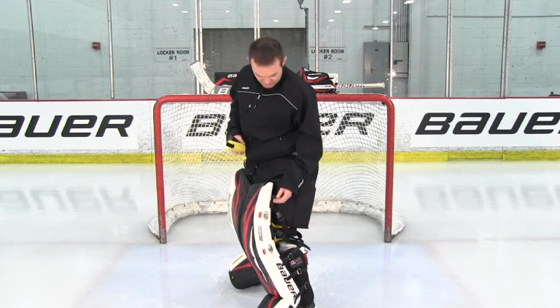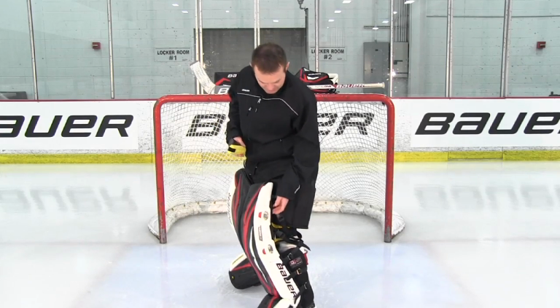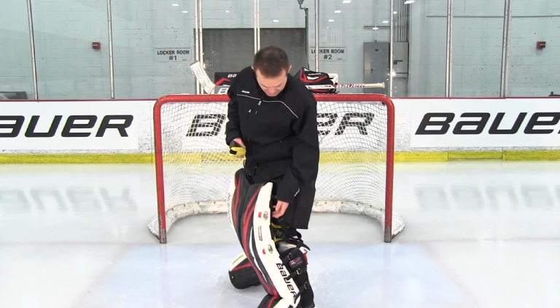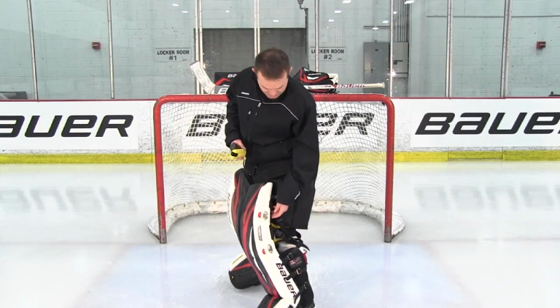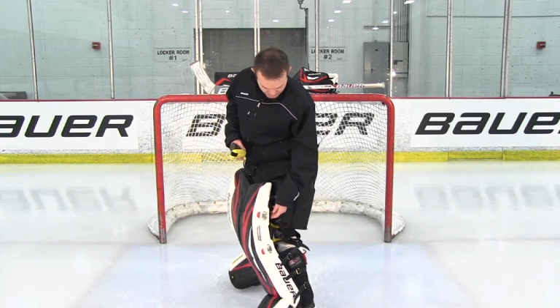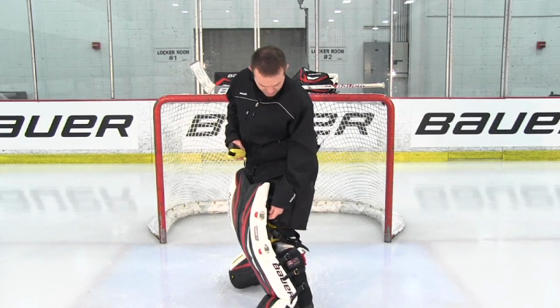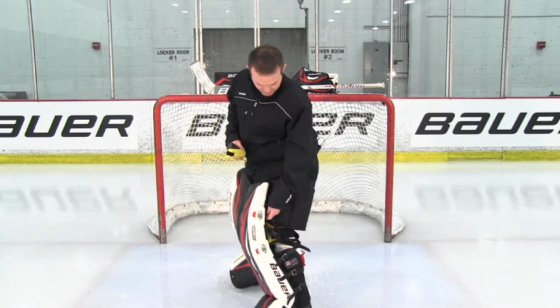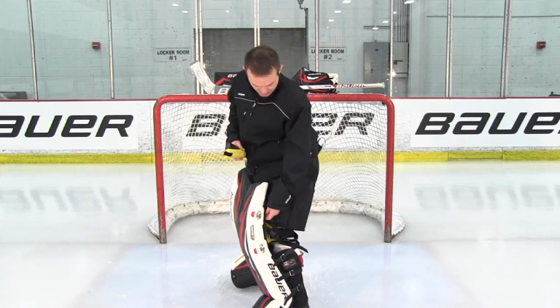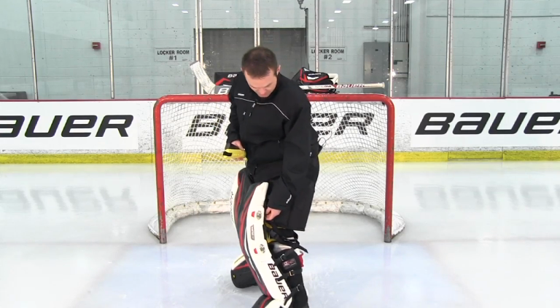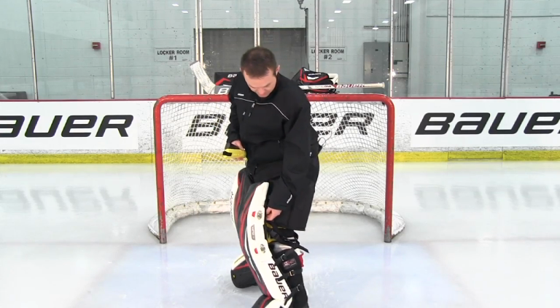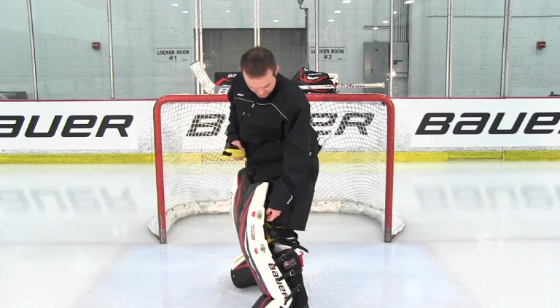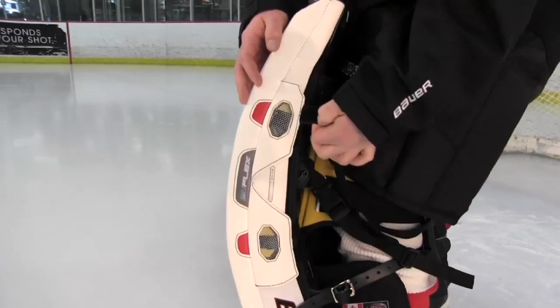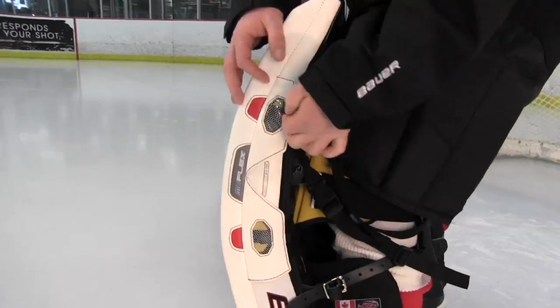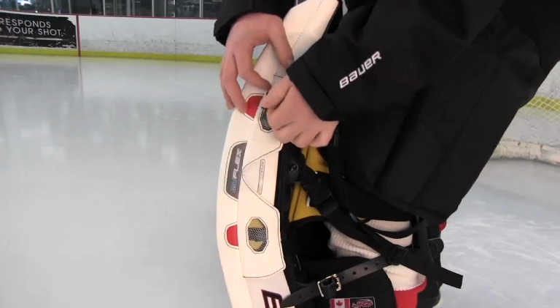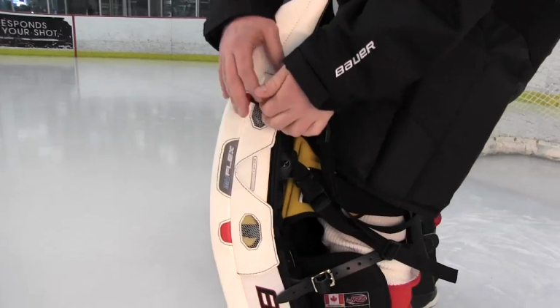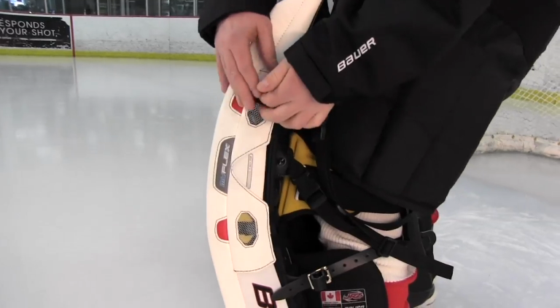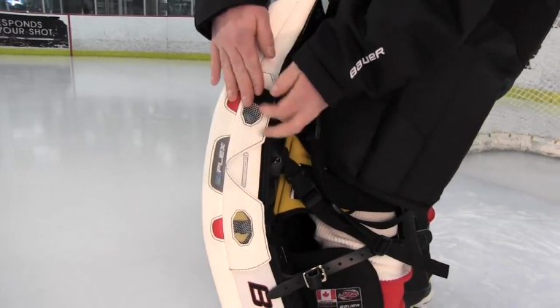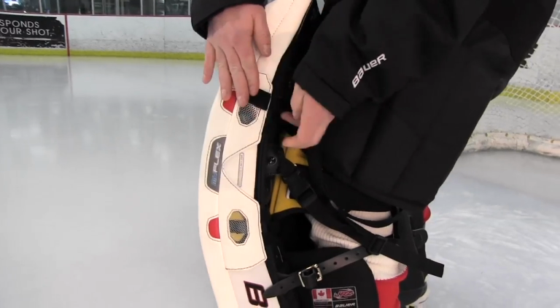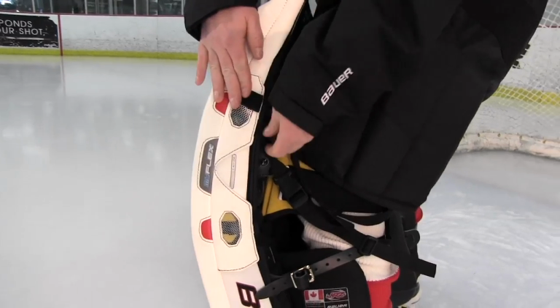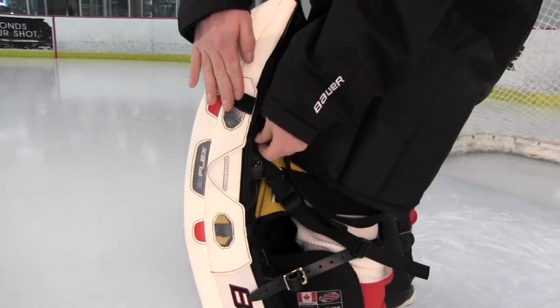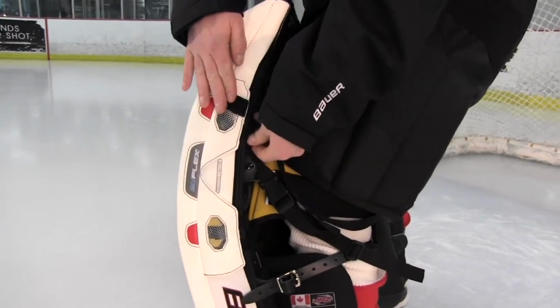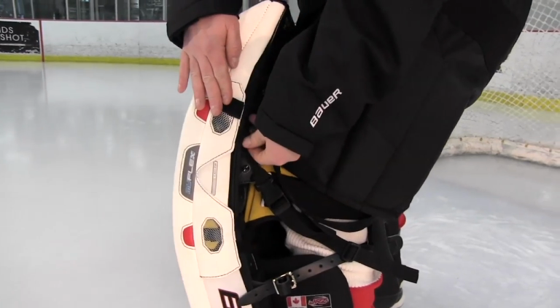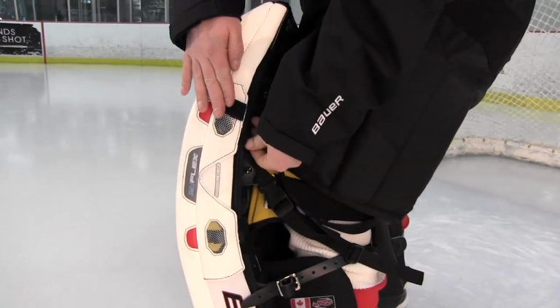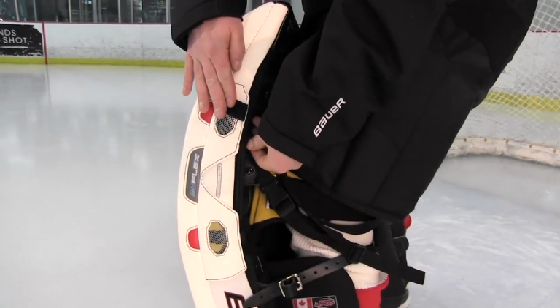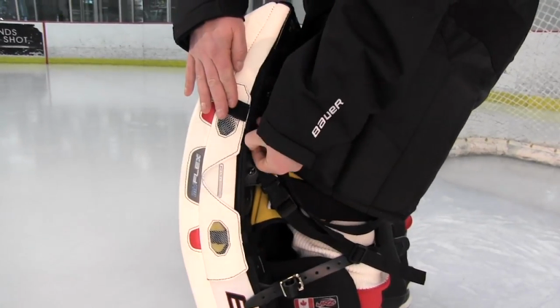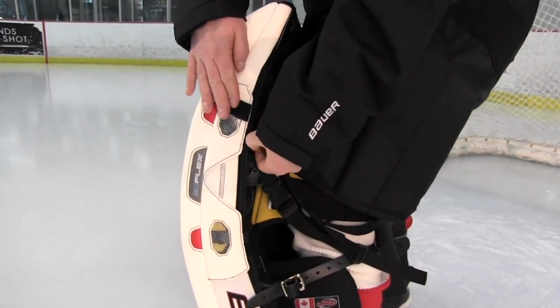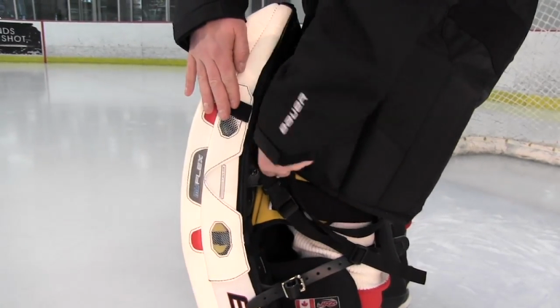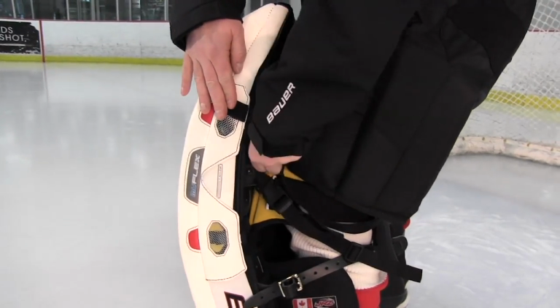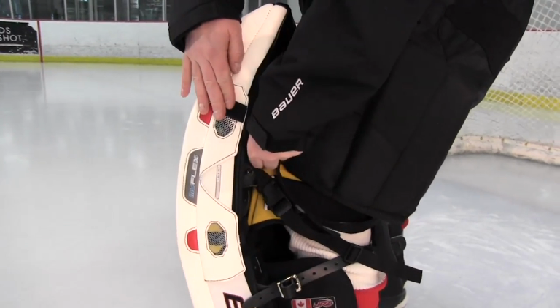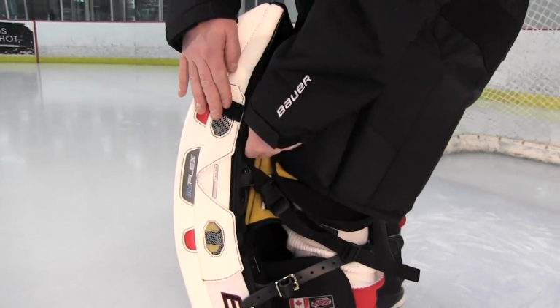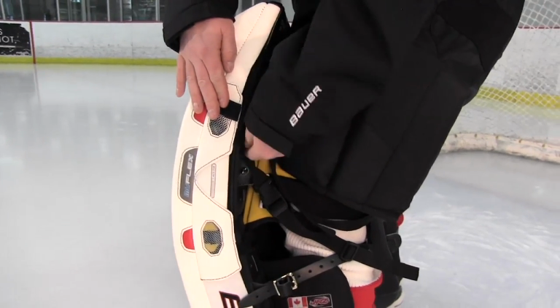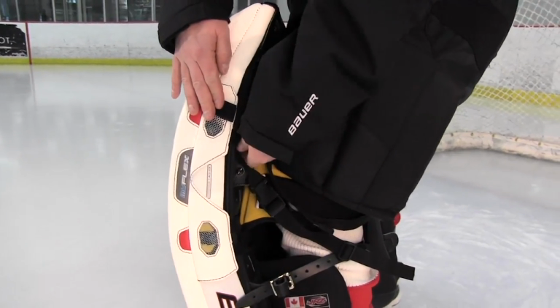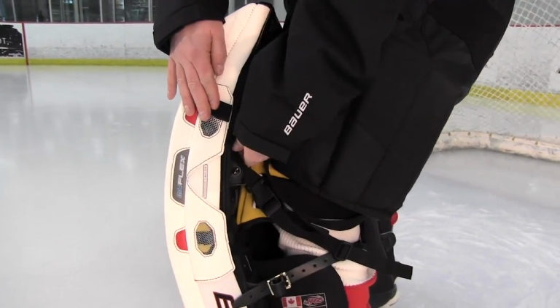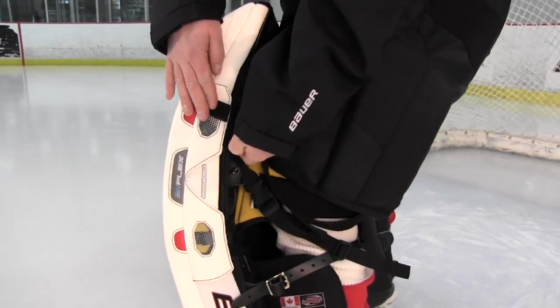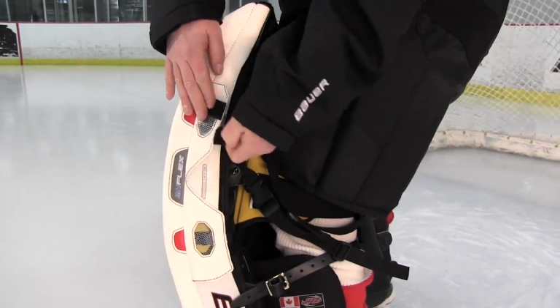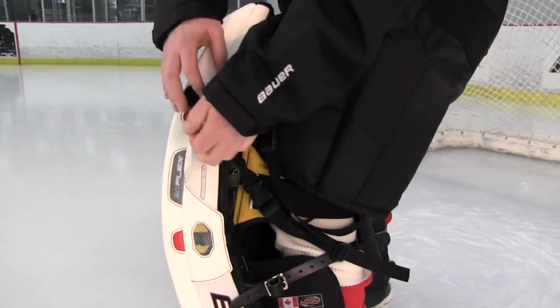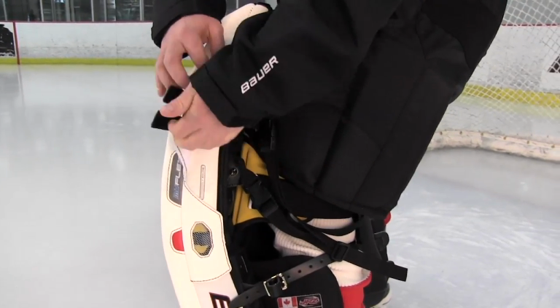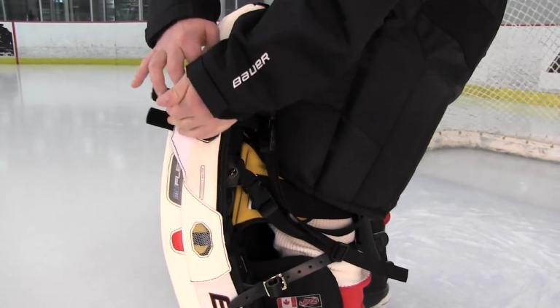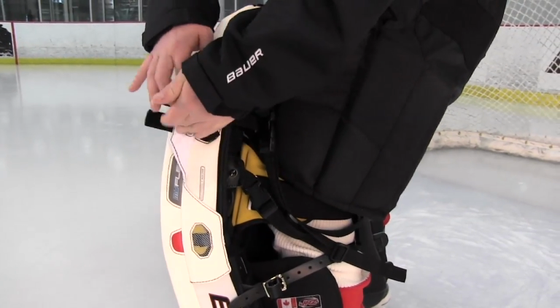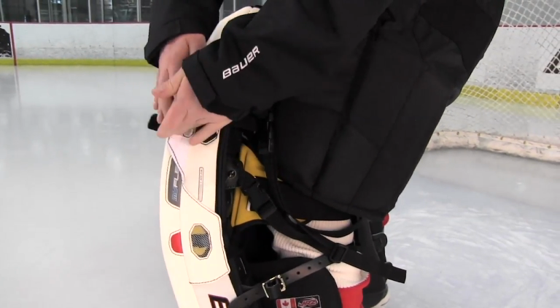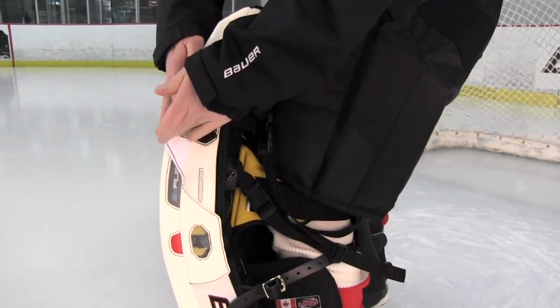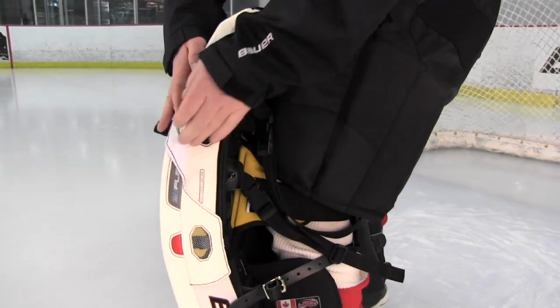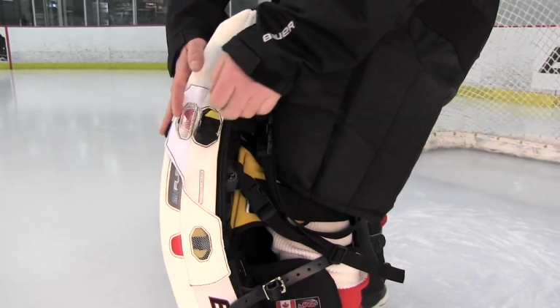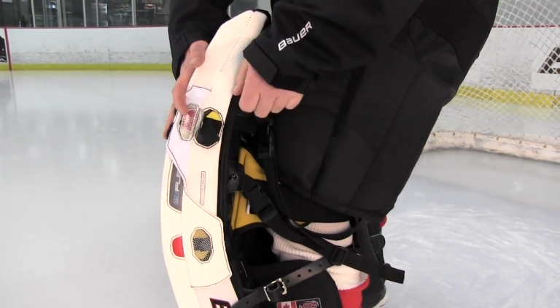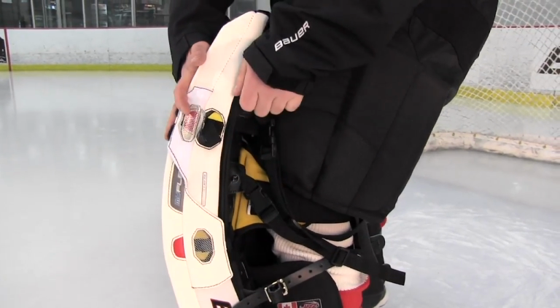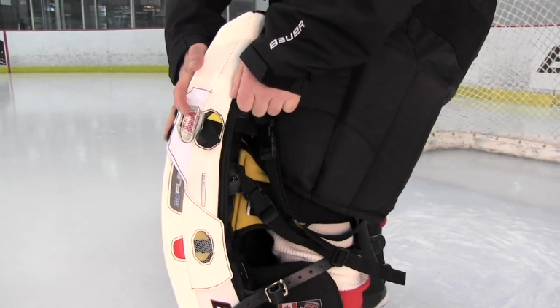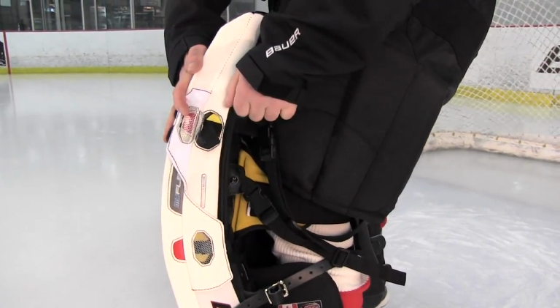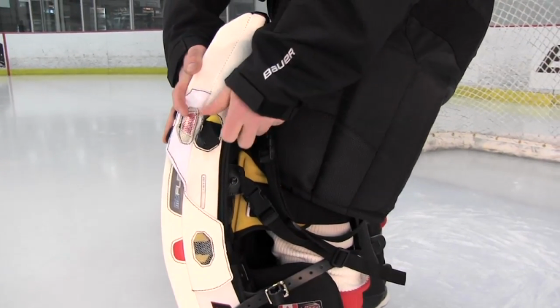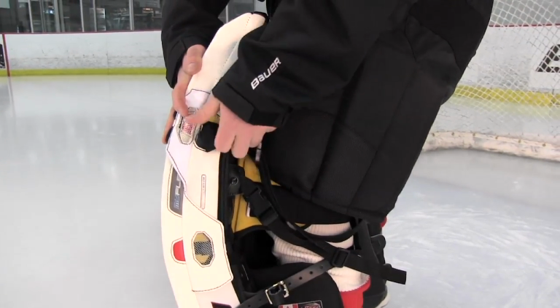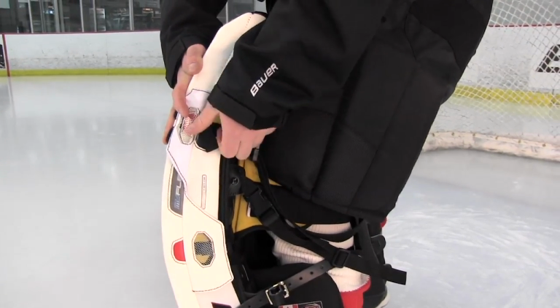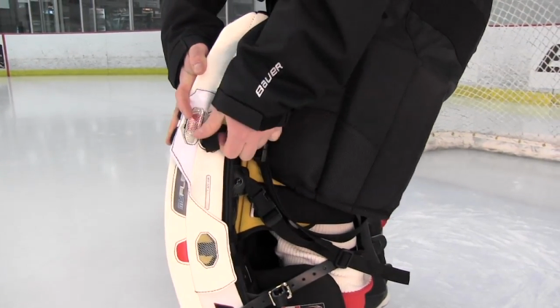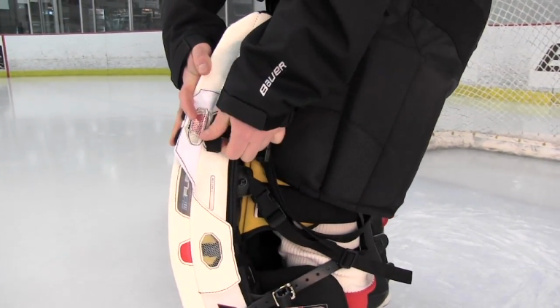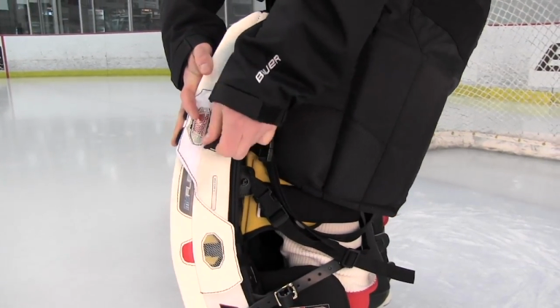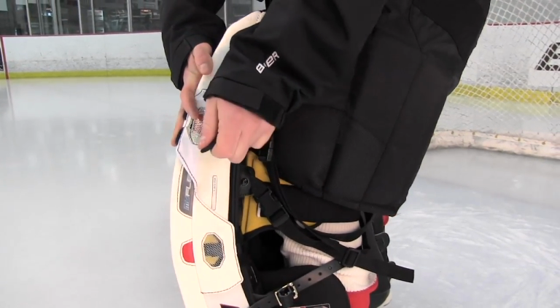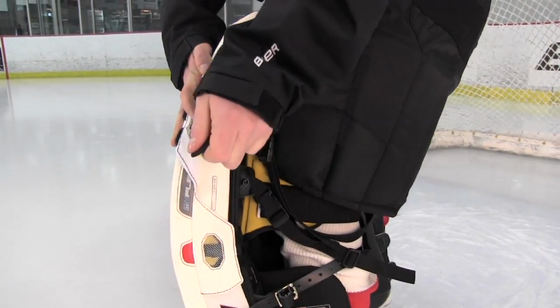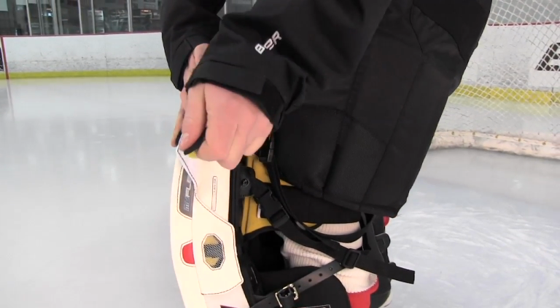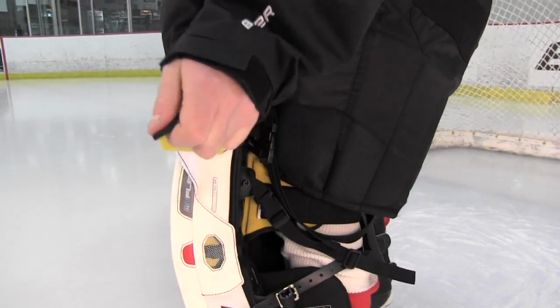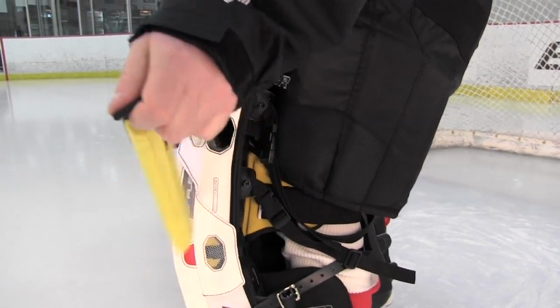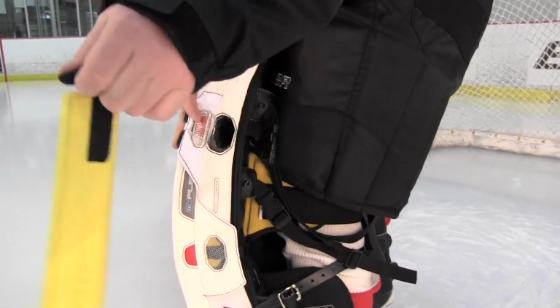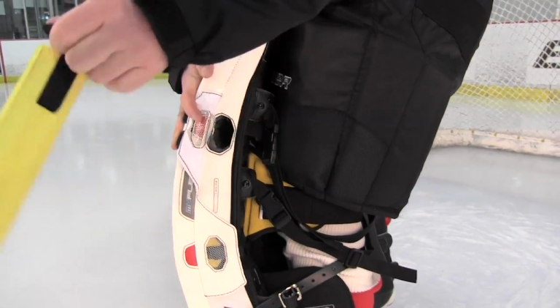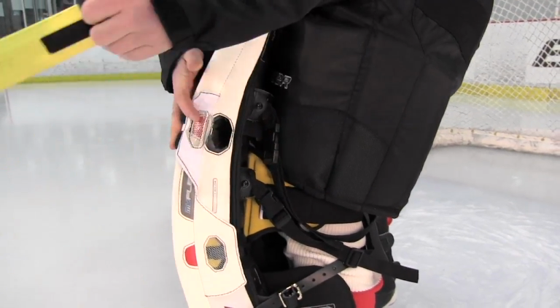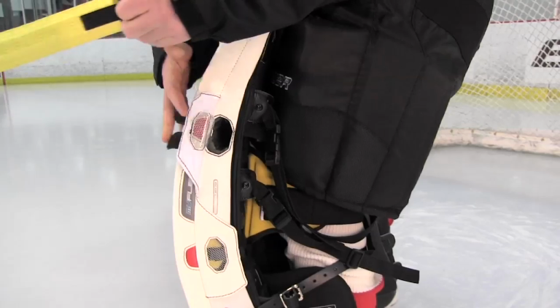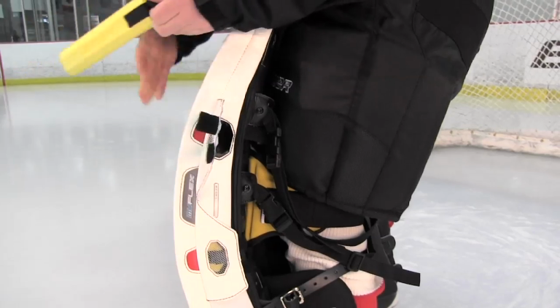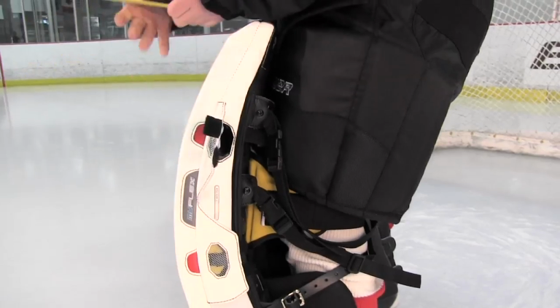Thanks for checking out the 2012 Bauer Supreme line featuring MyFlex. I'm going to tell you more about the technology and show you how it can change your game.